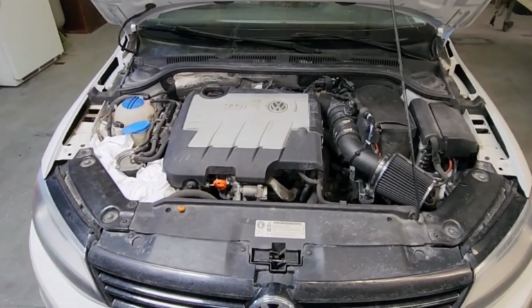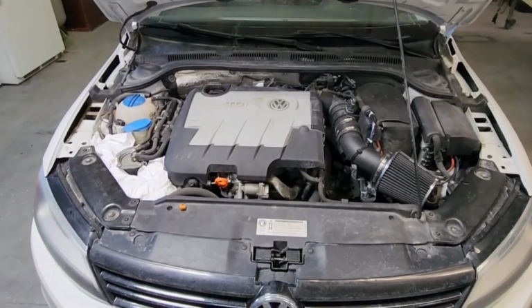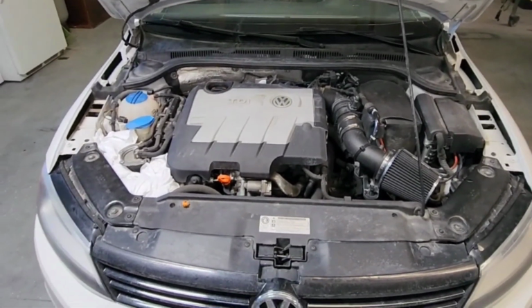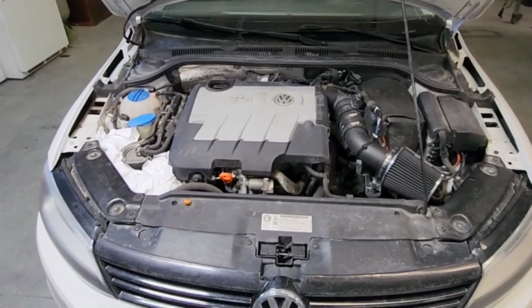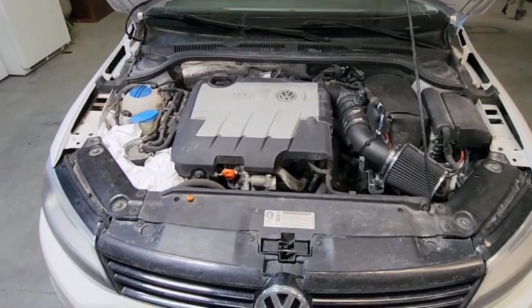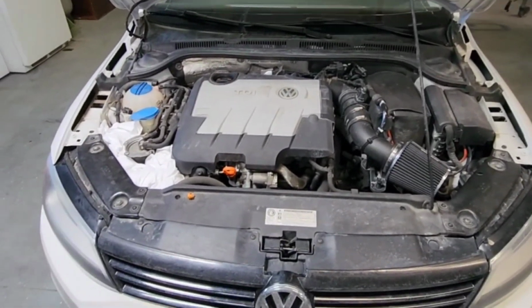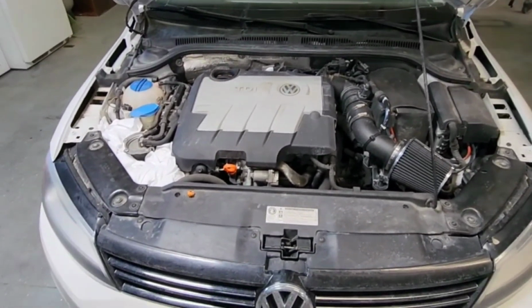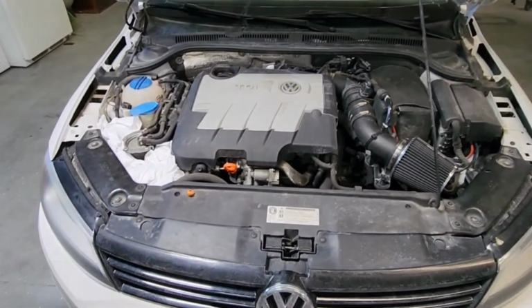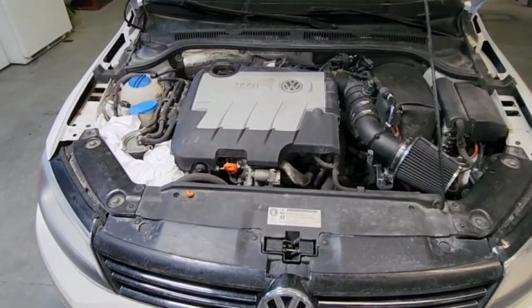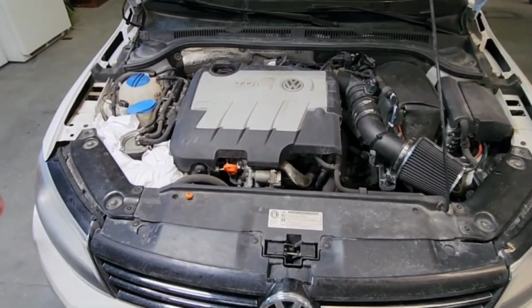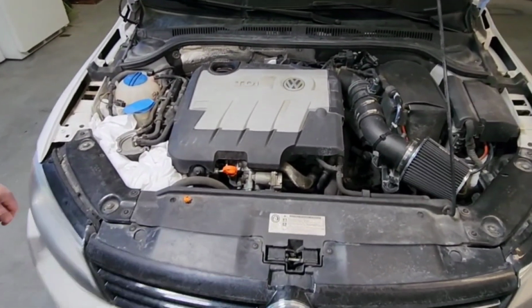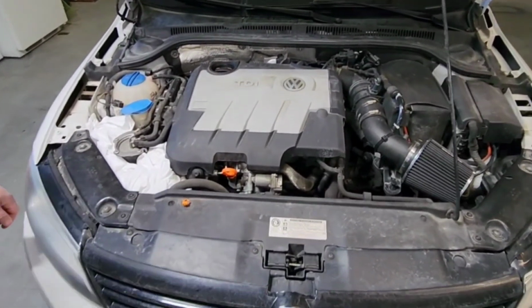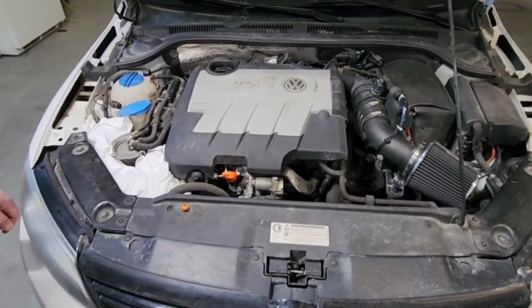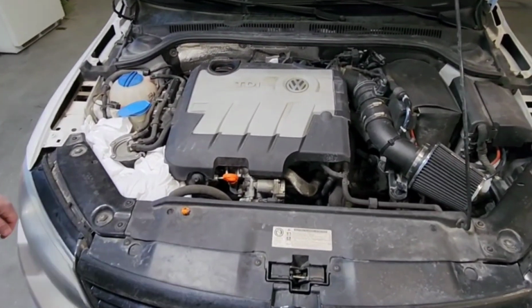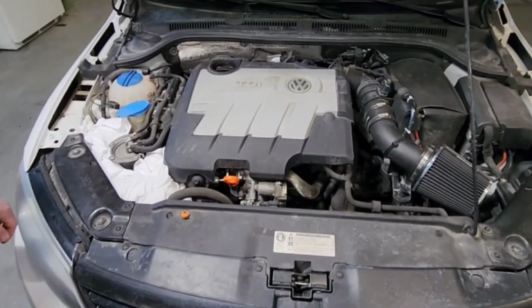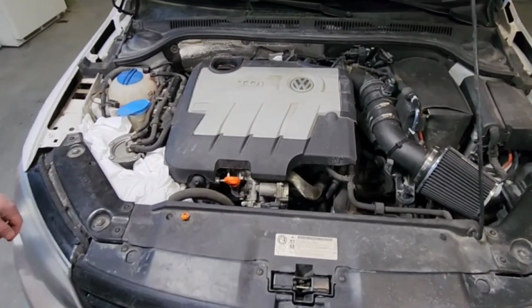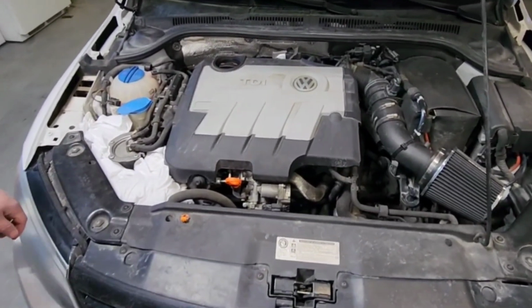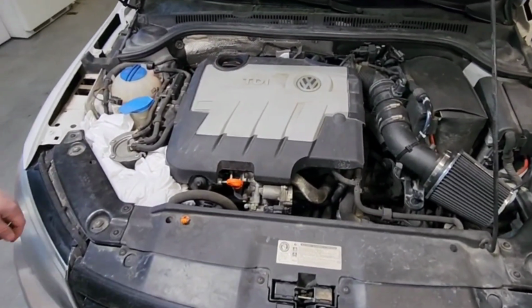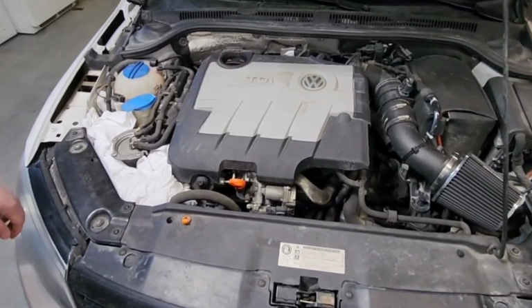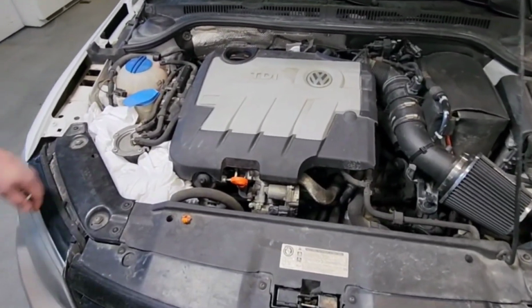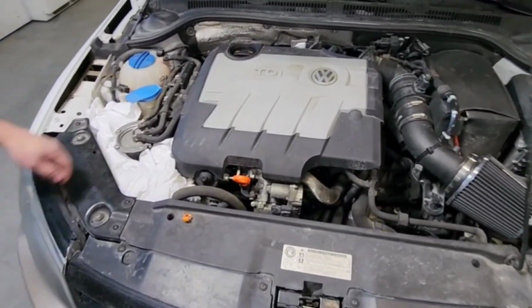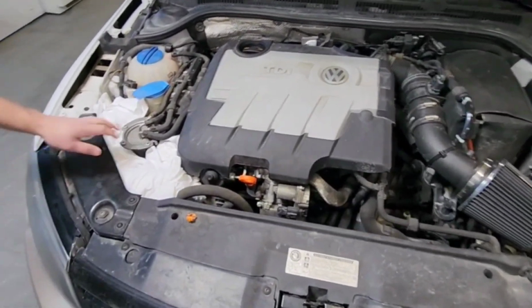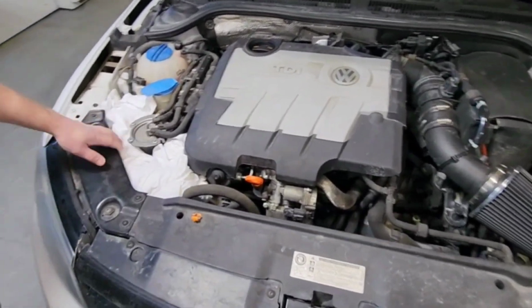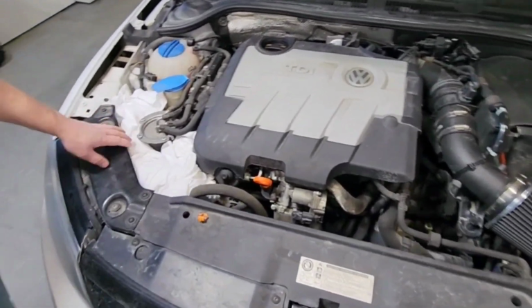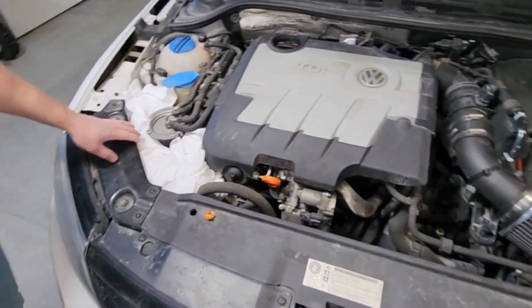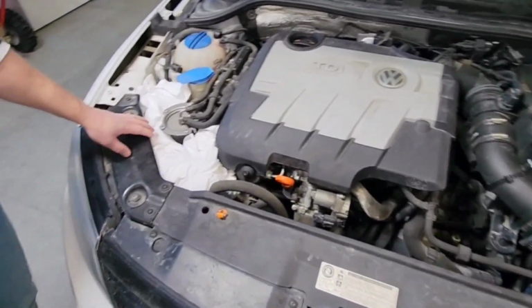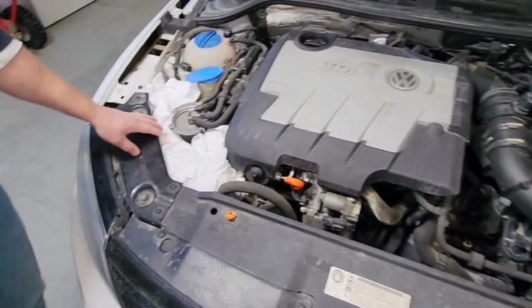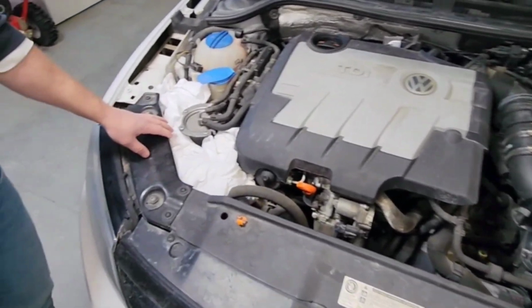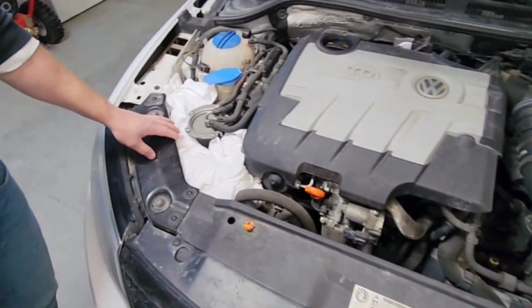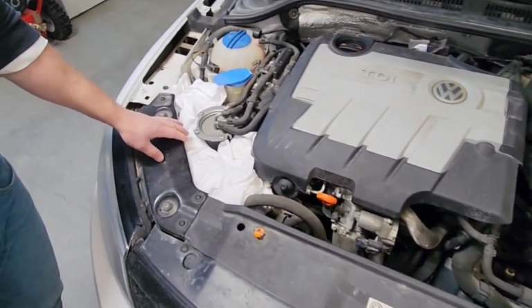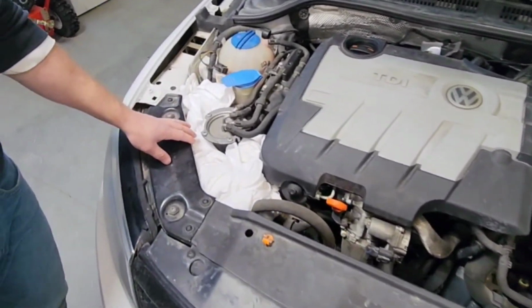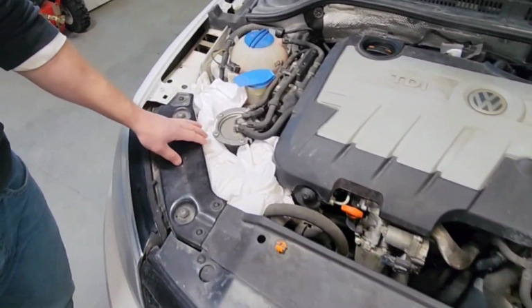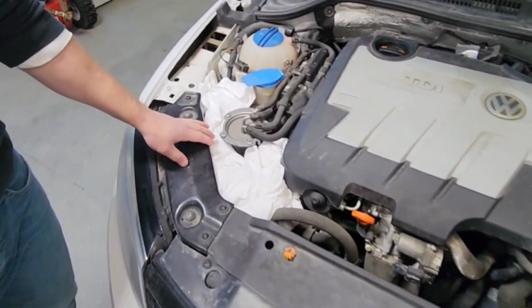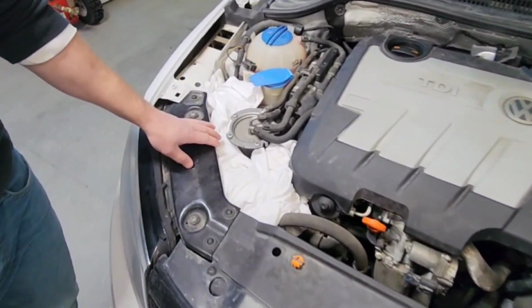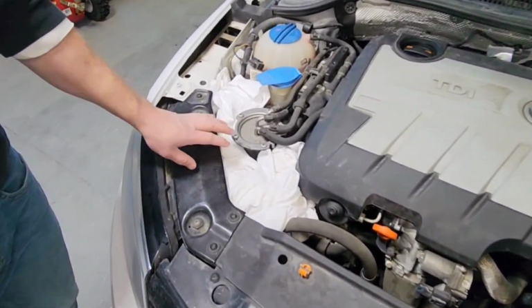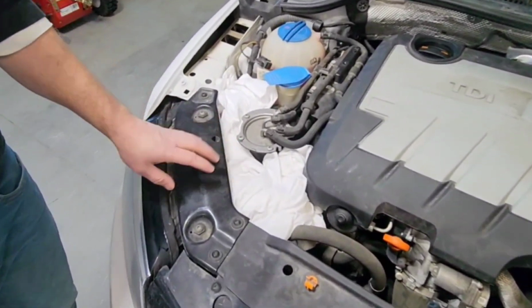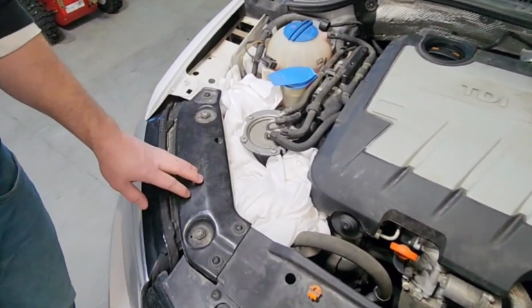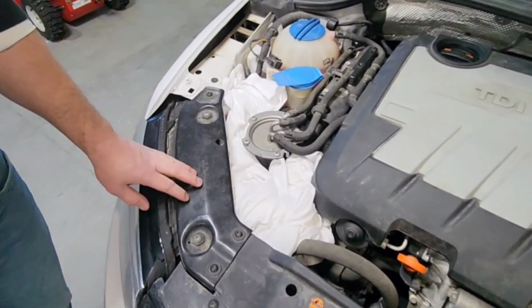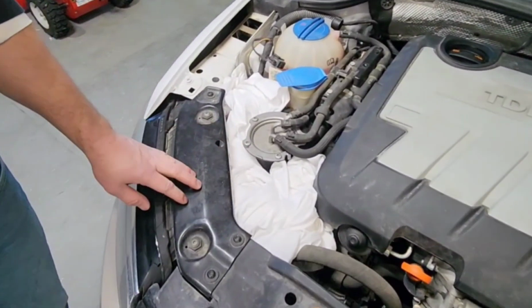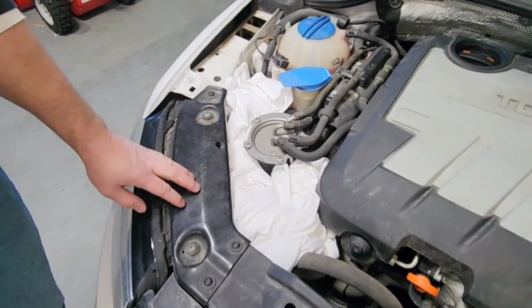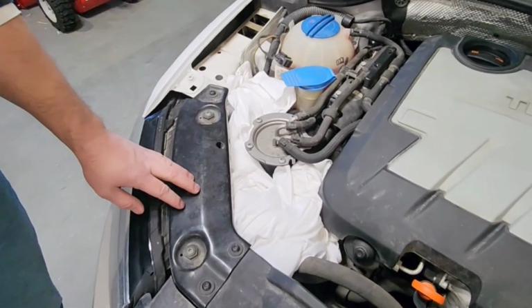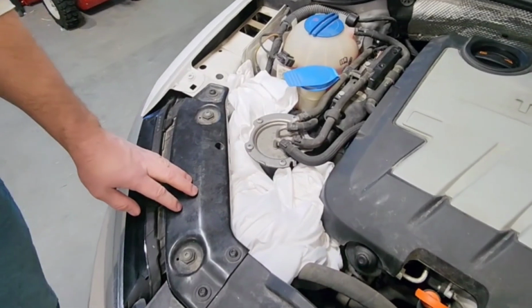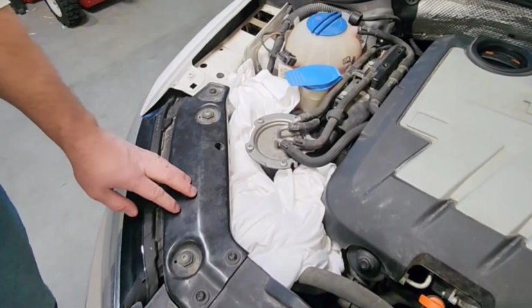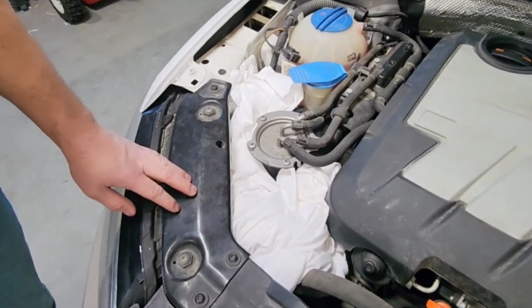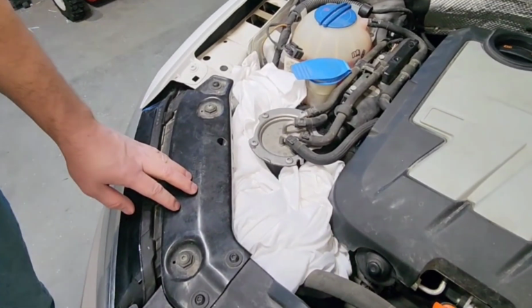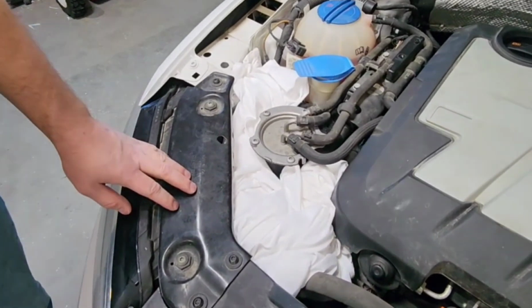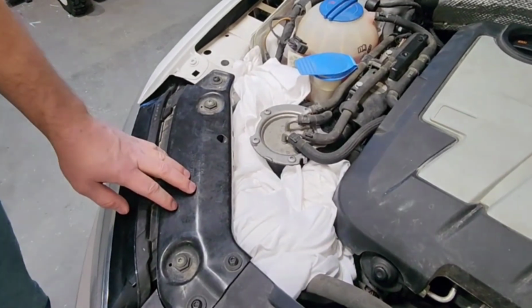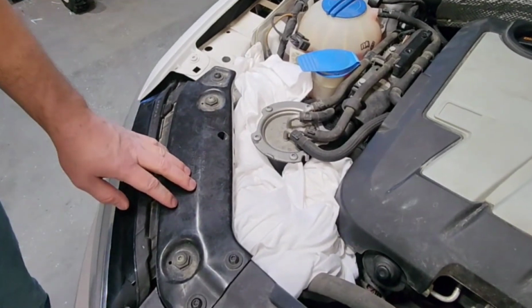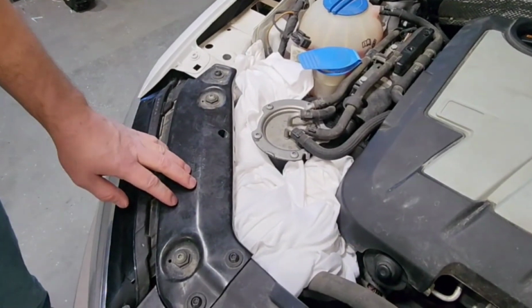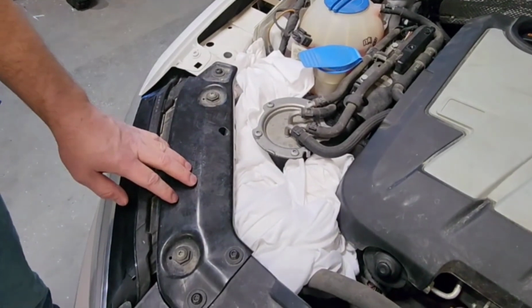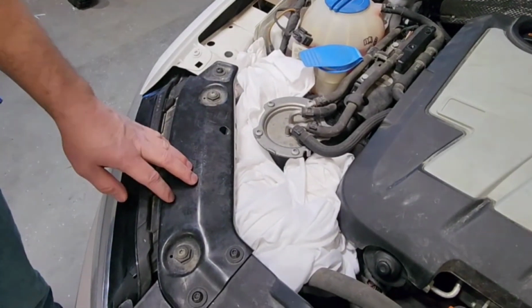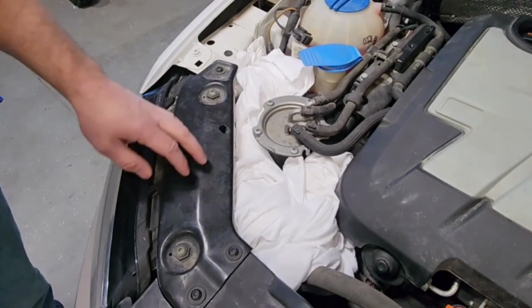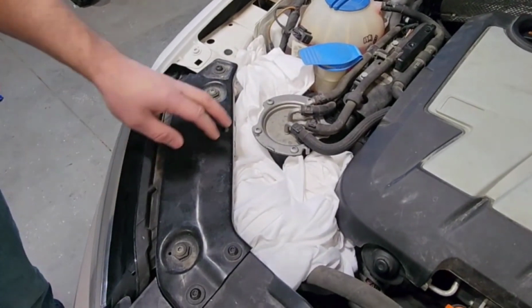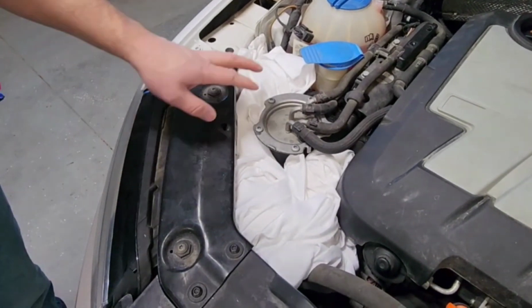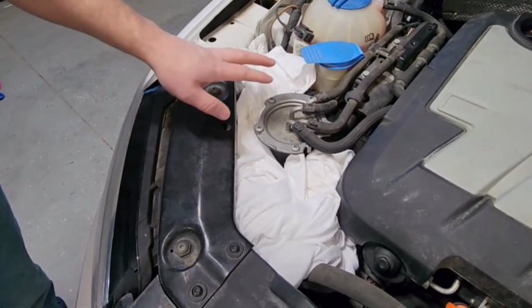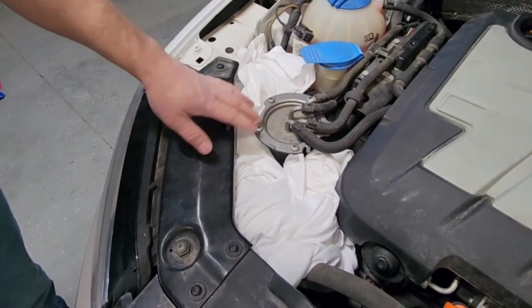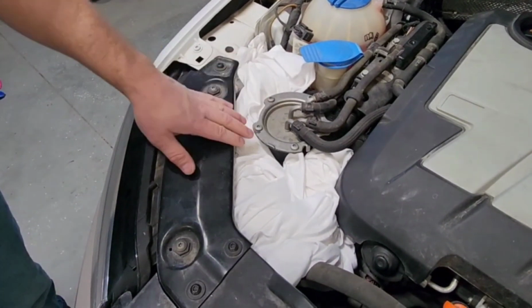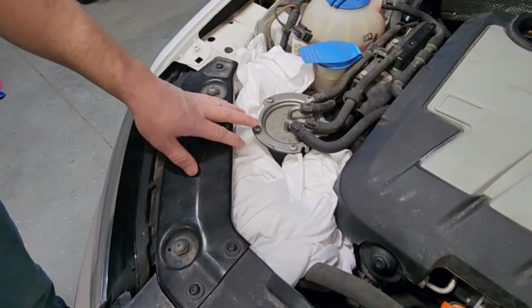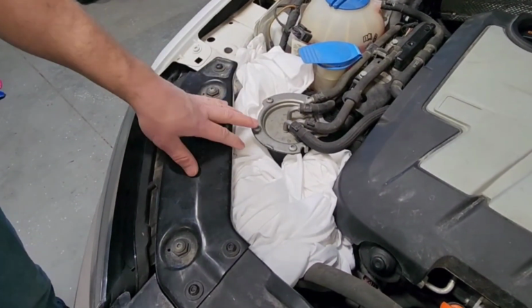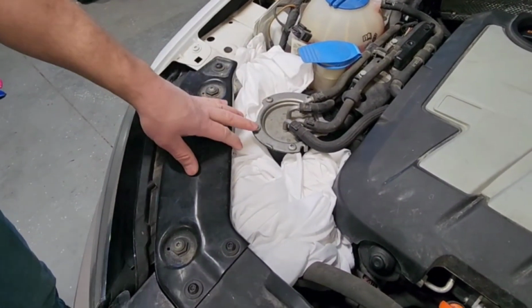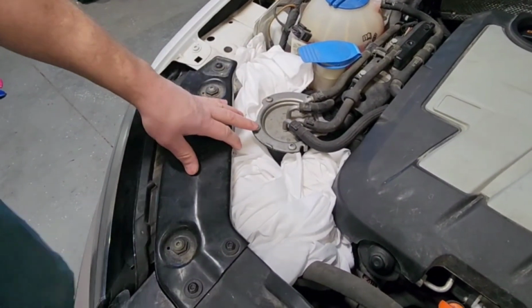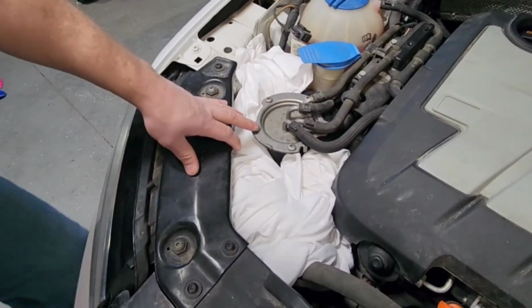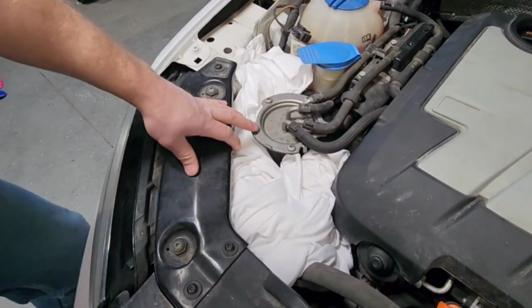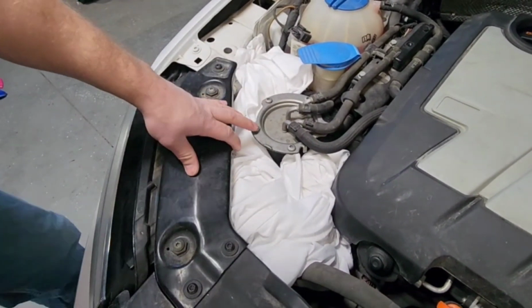Today we're going to be replacing the fuel filter on the 2012 Jetta TDI. It's a 2.0 liter.